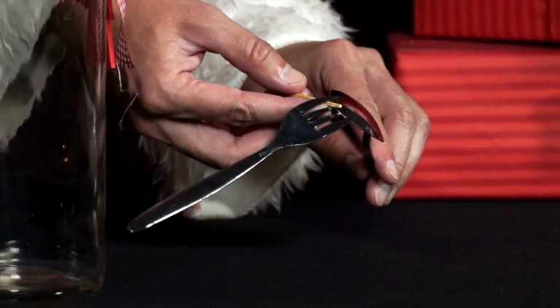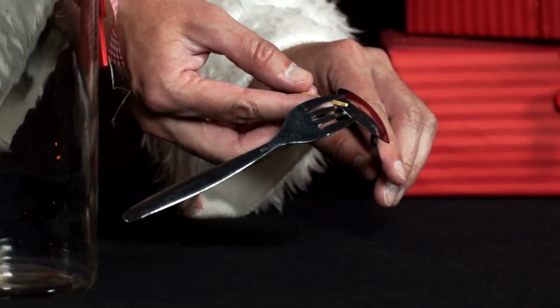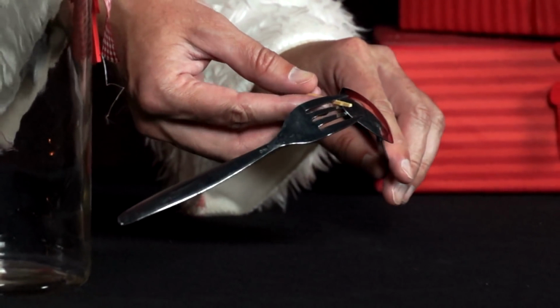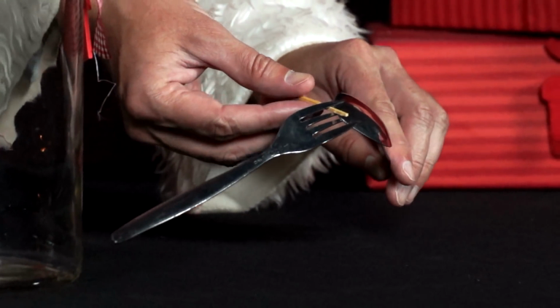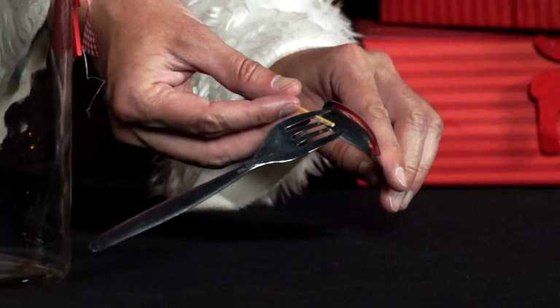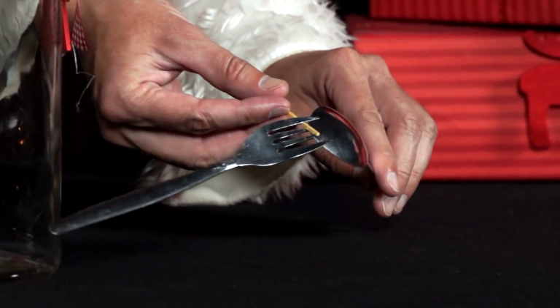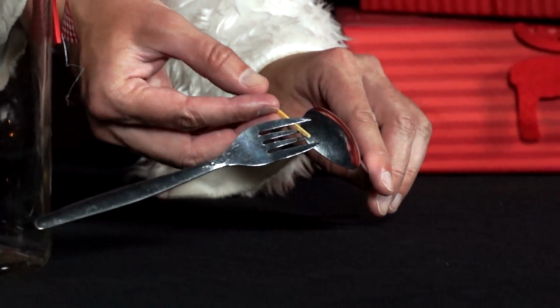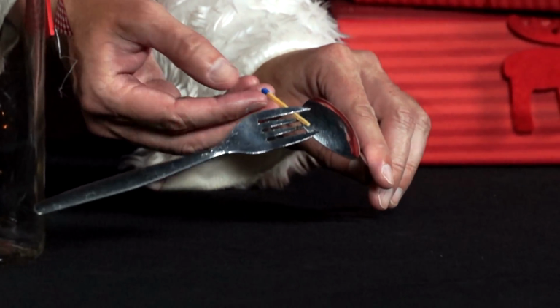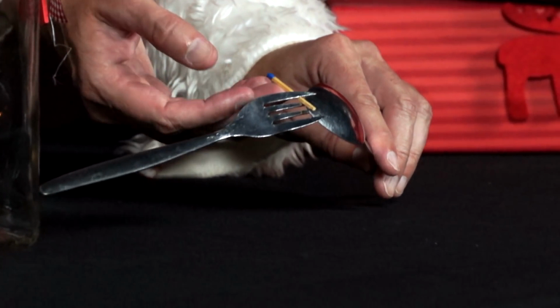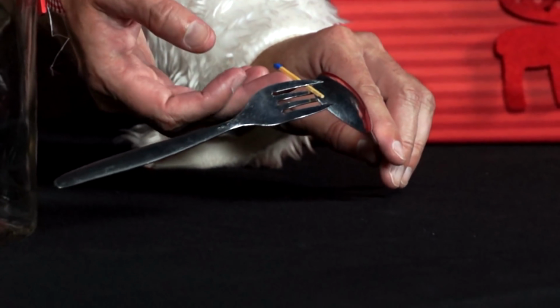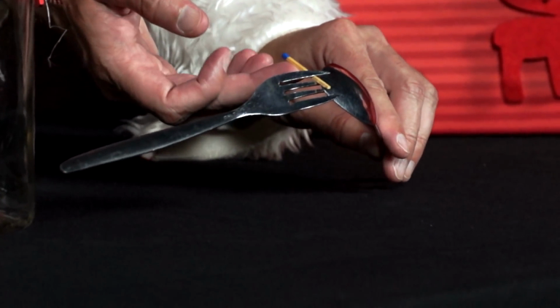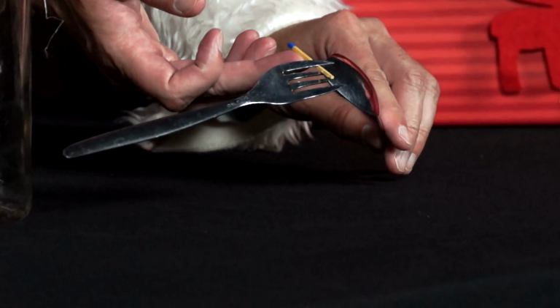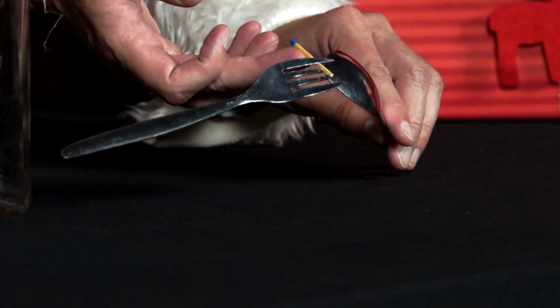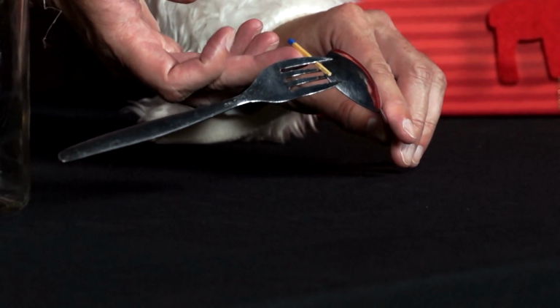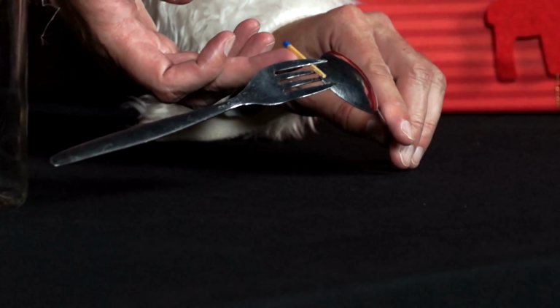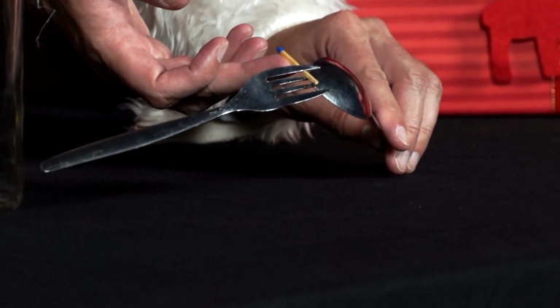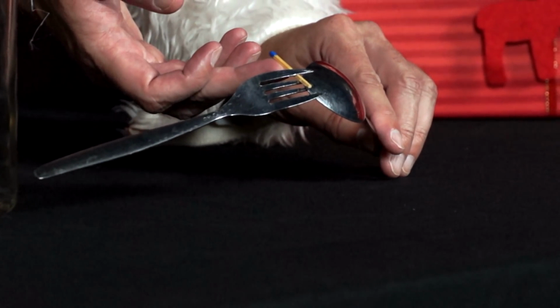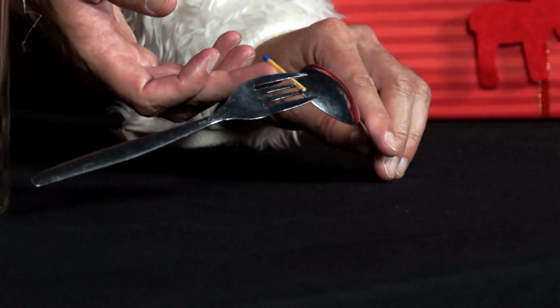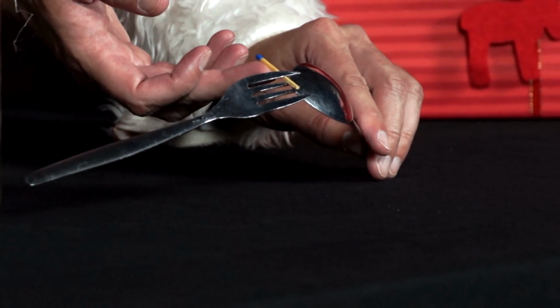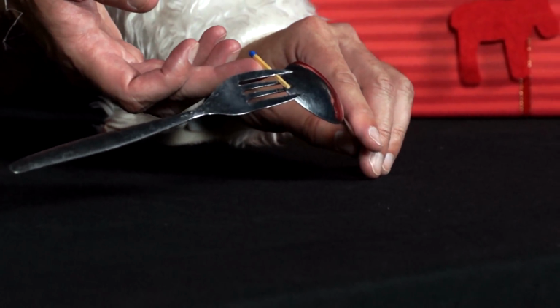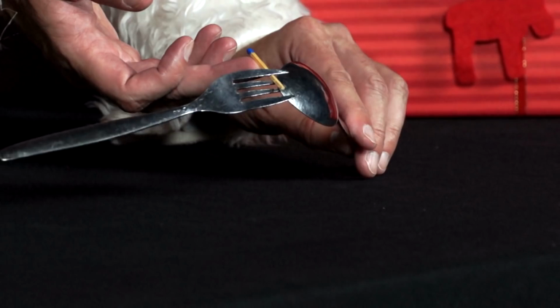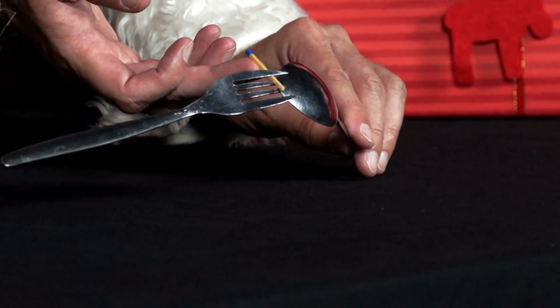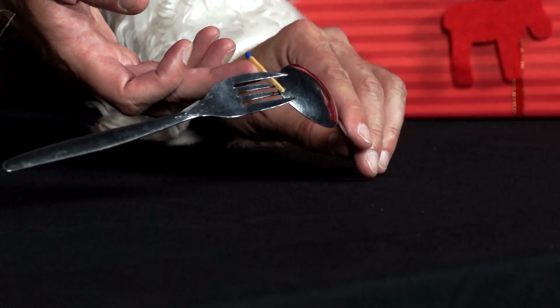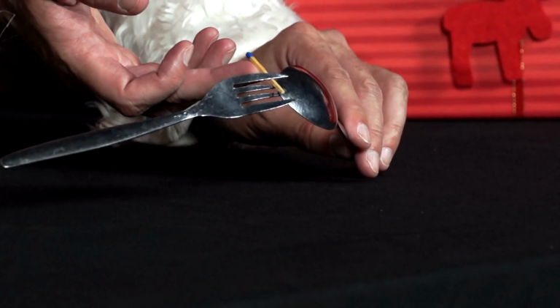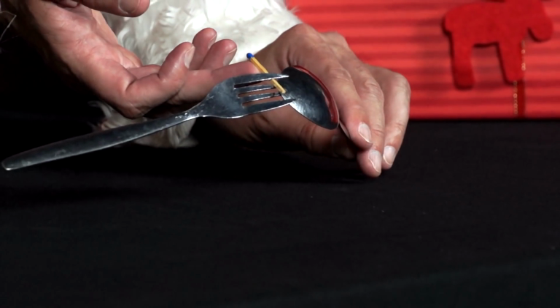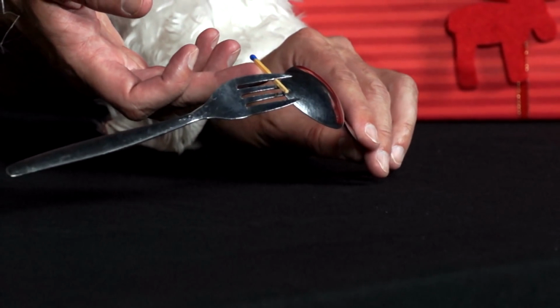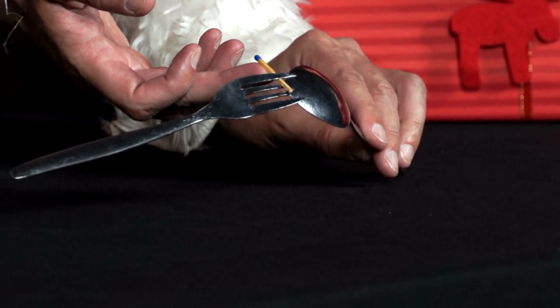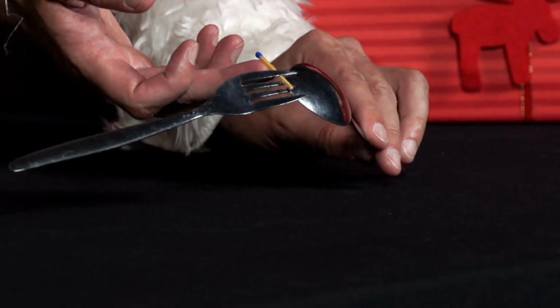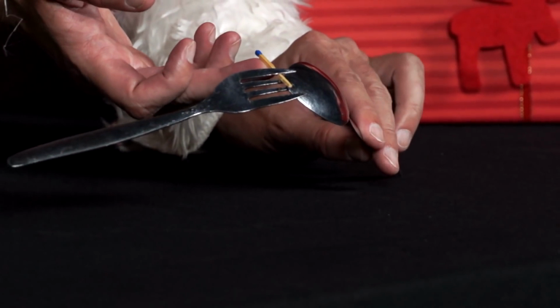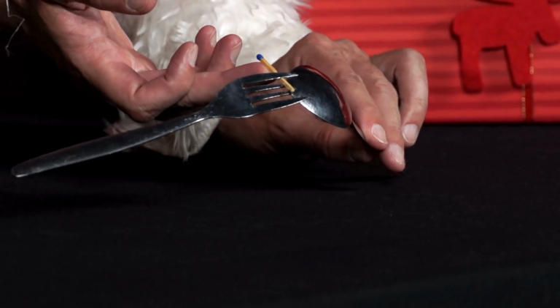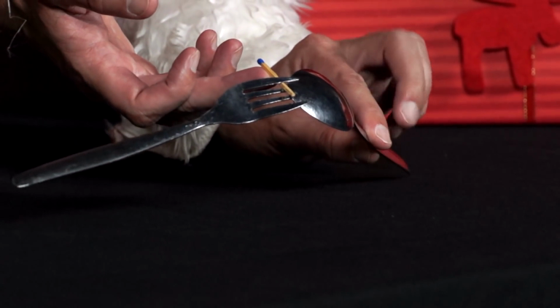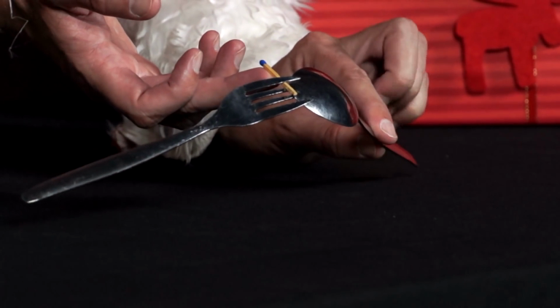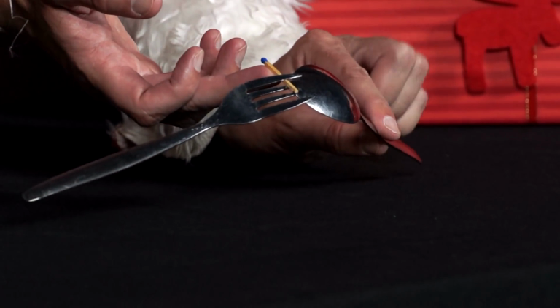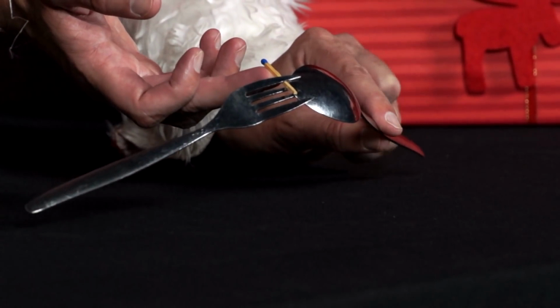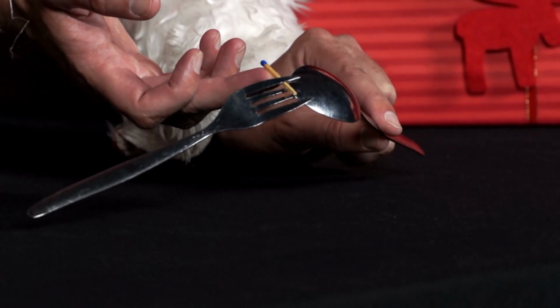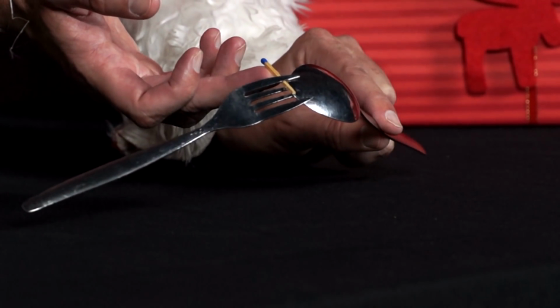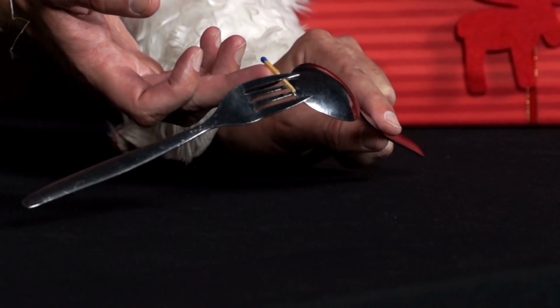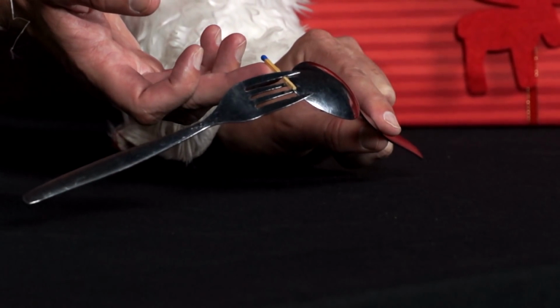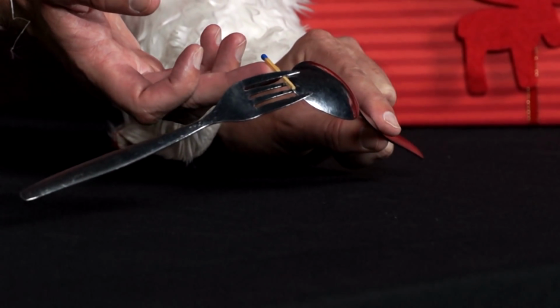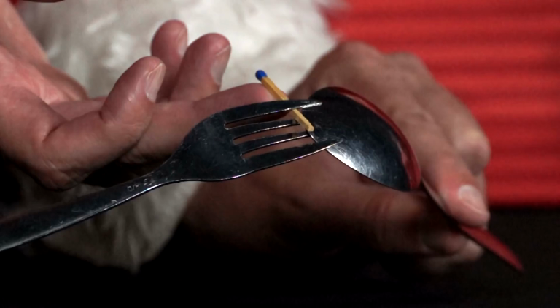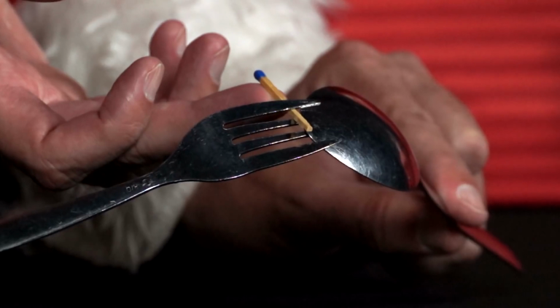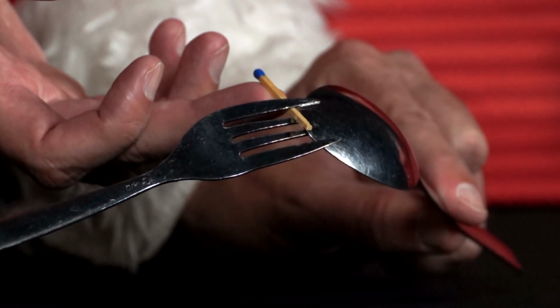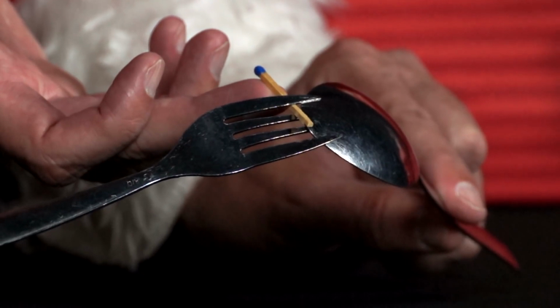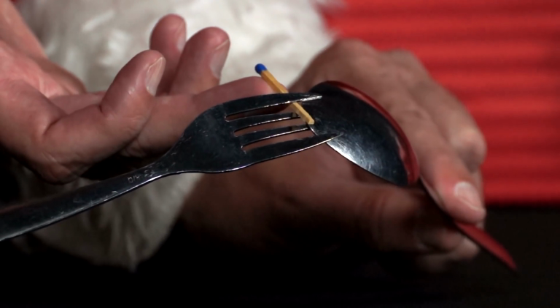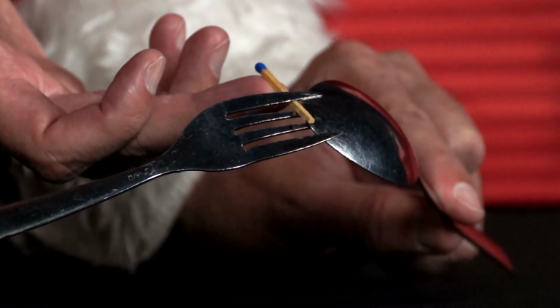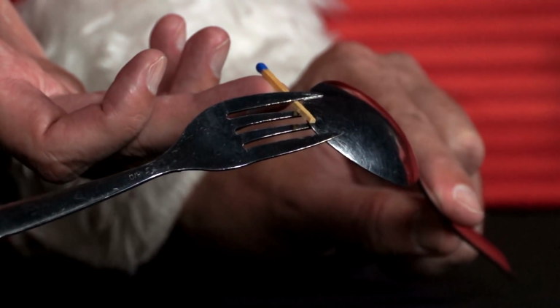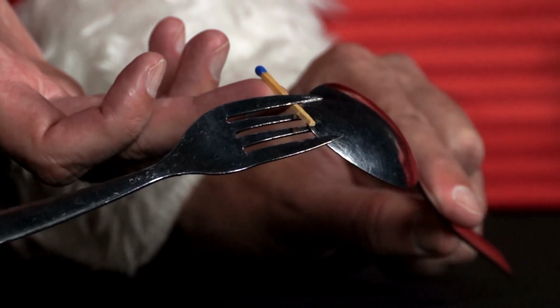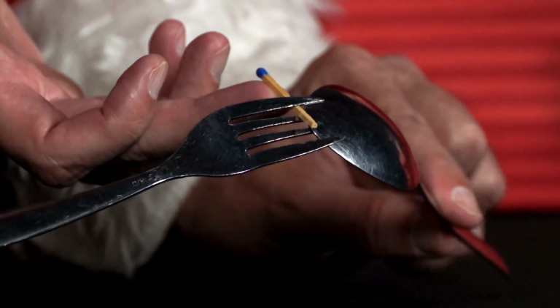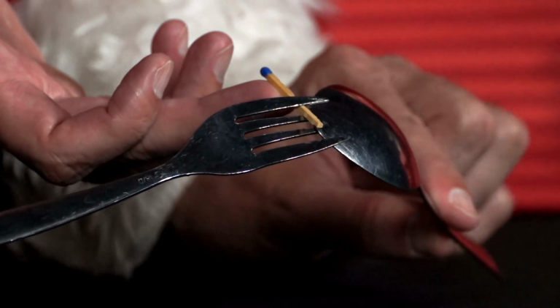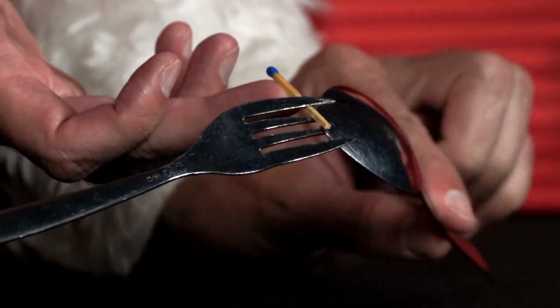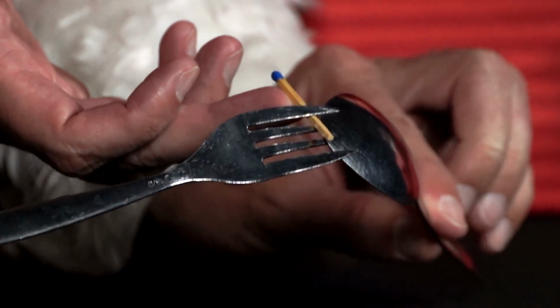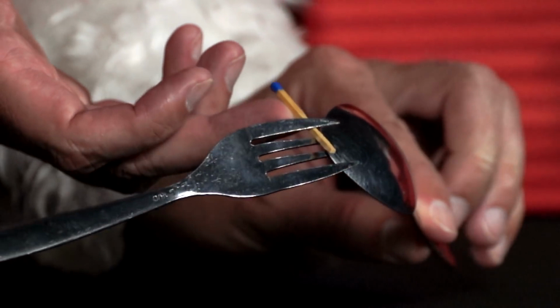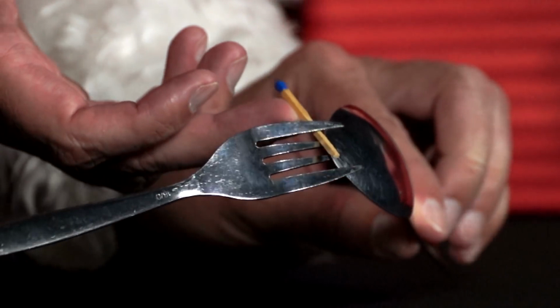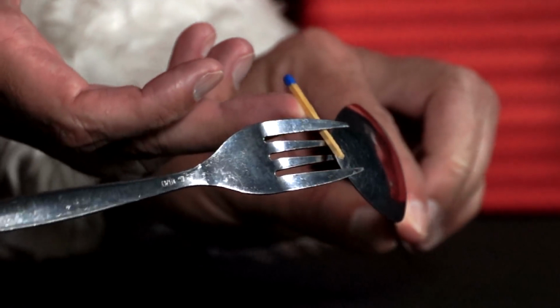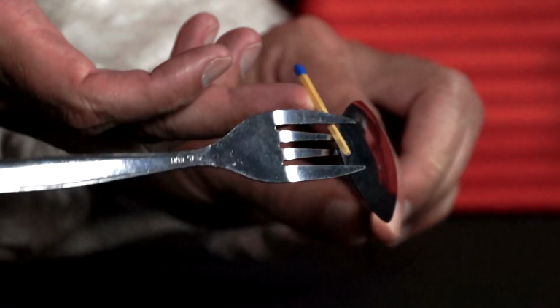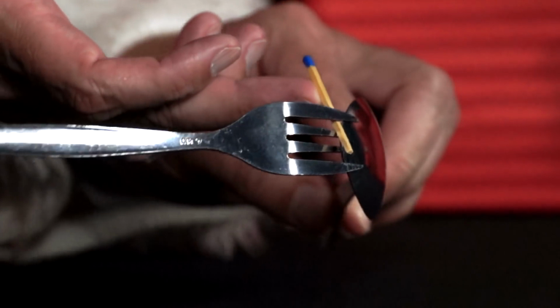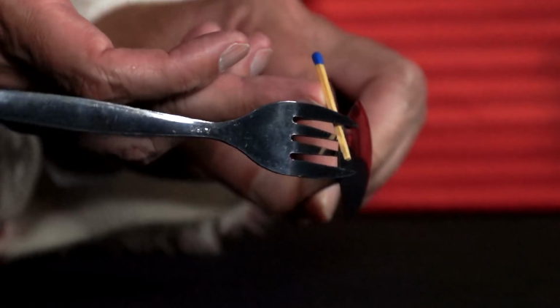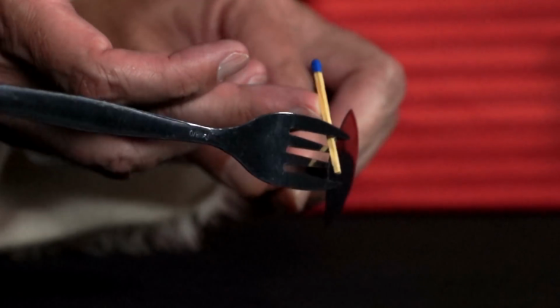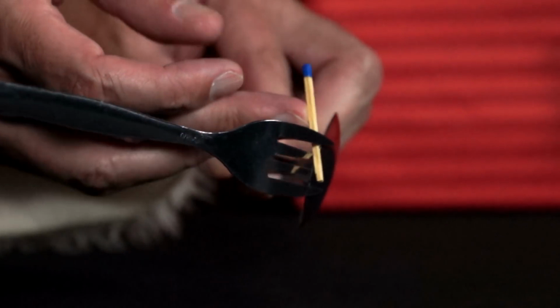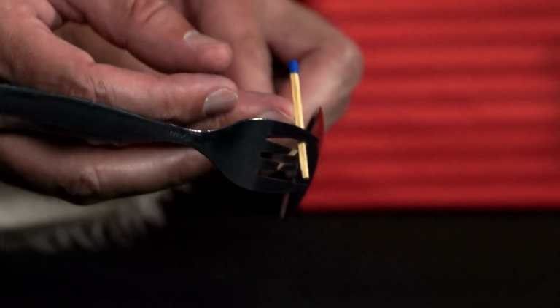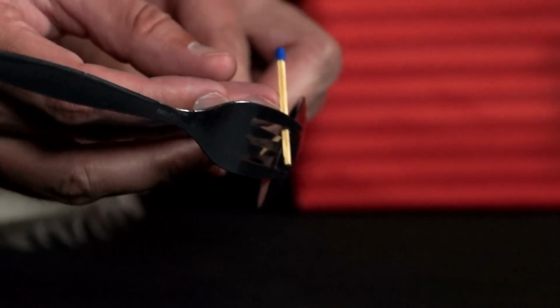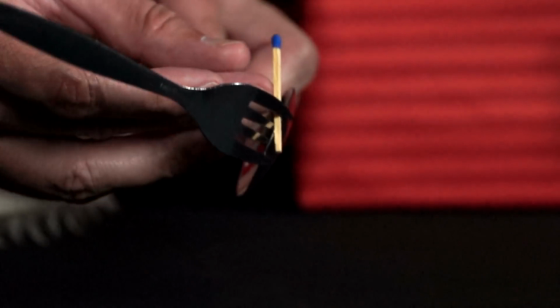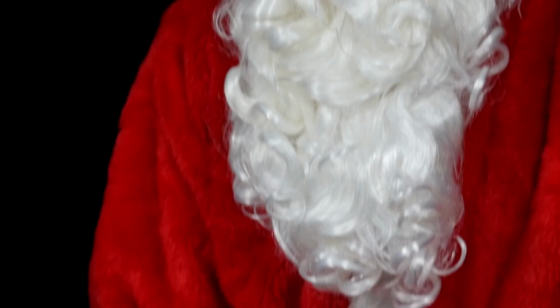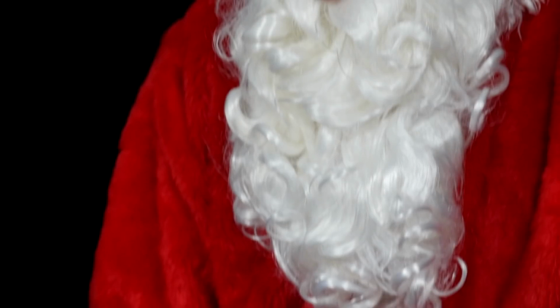Then he sticks a match behind the first prong of the fork. Can he balance this on only one point?